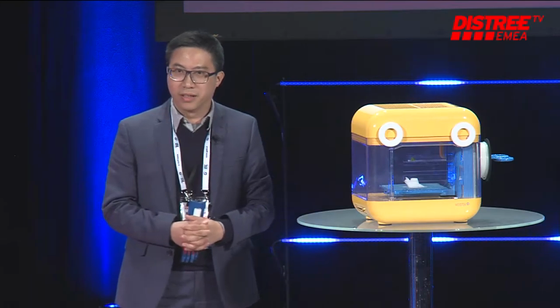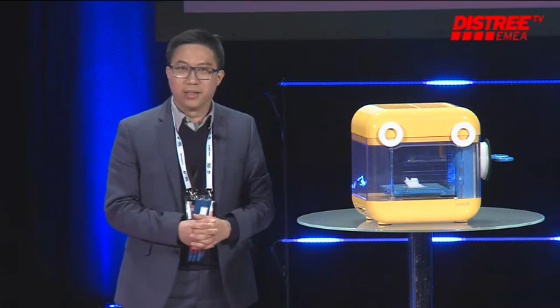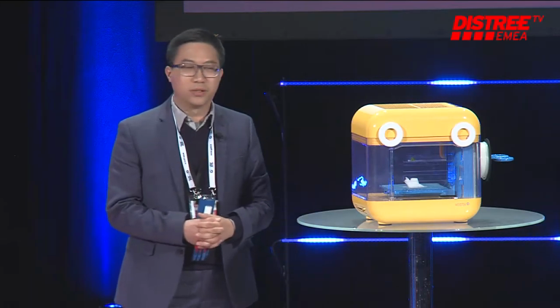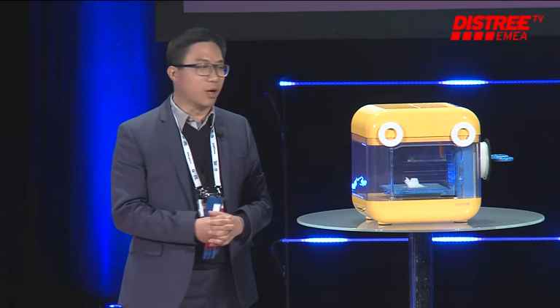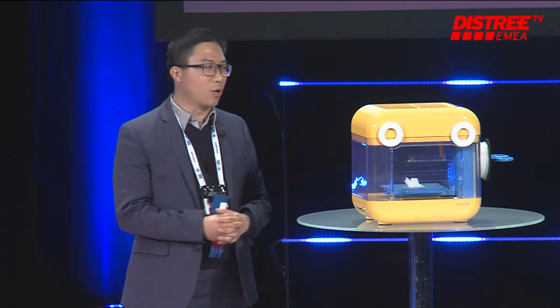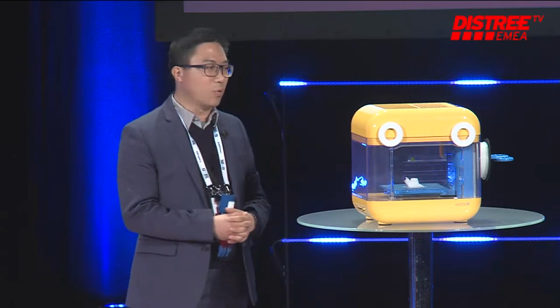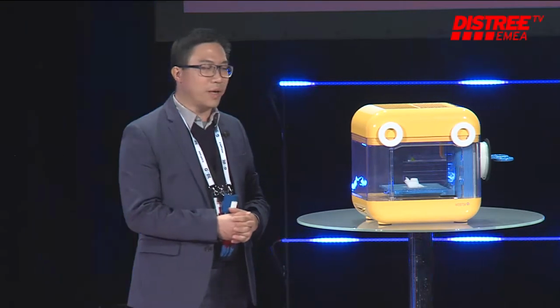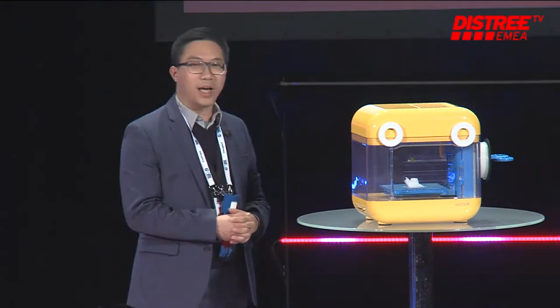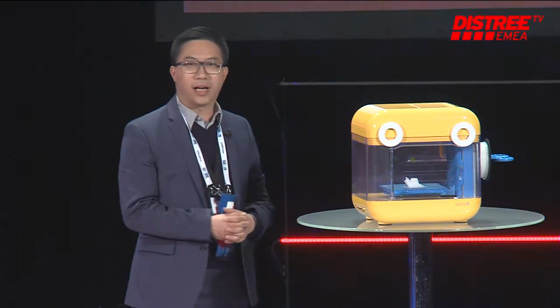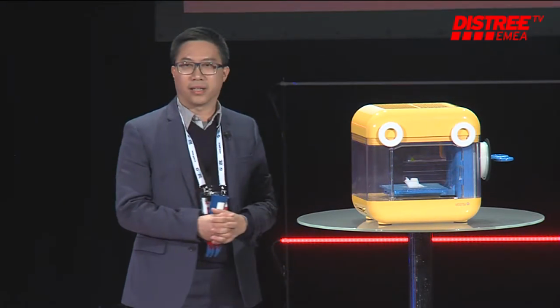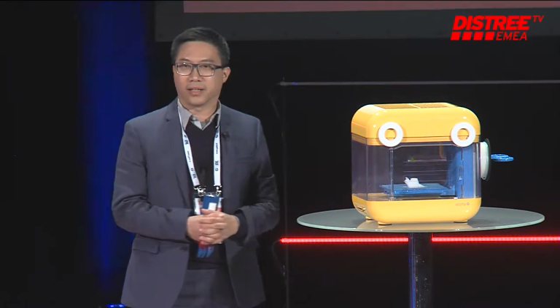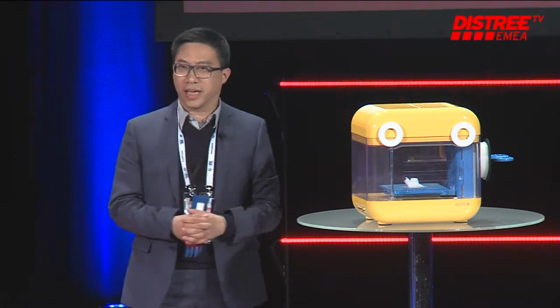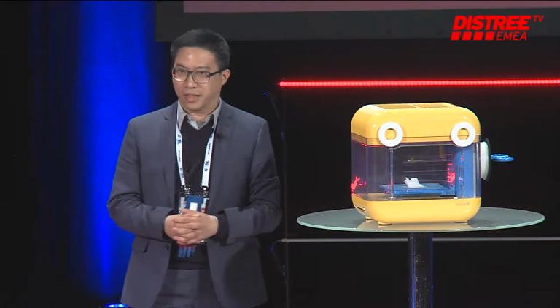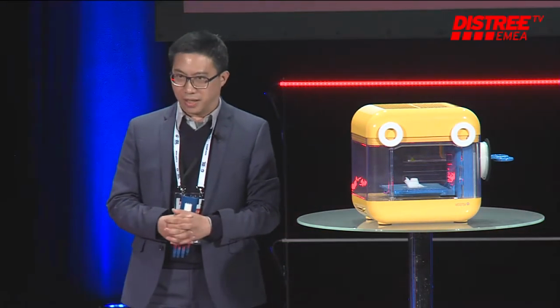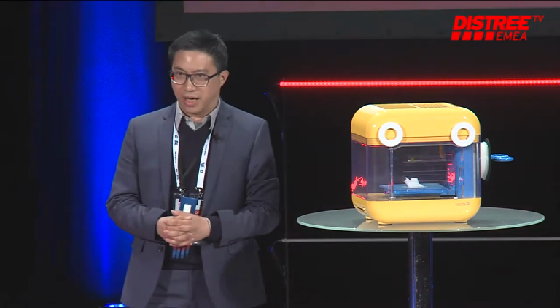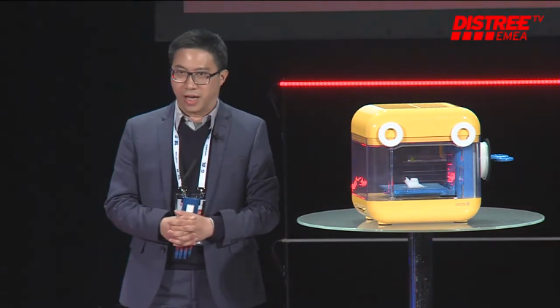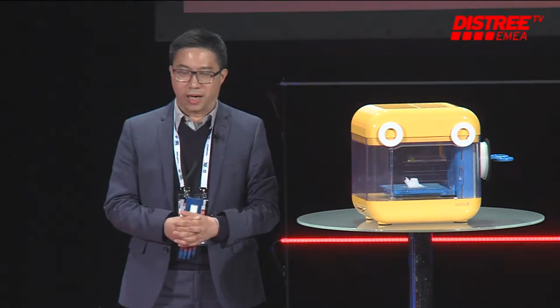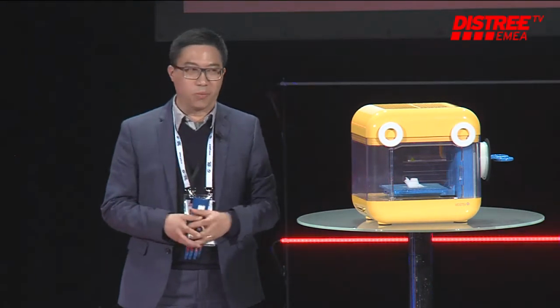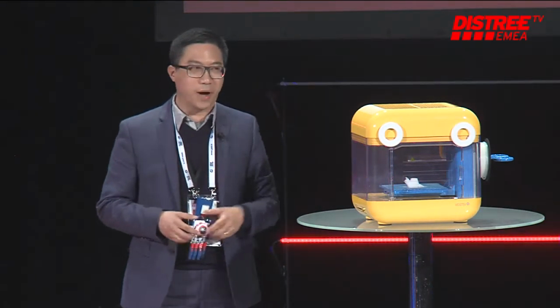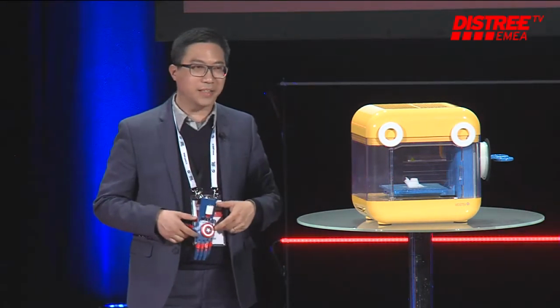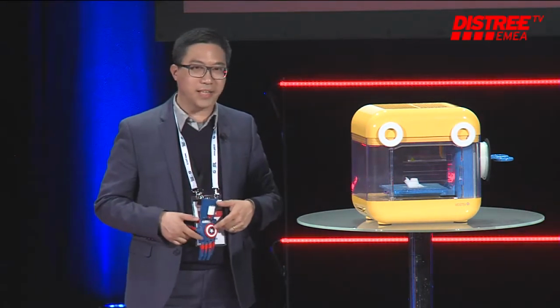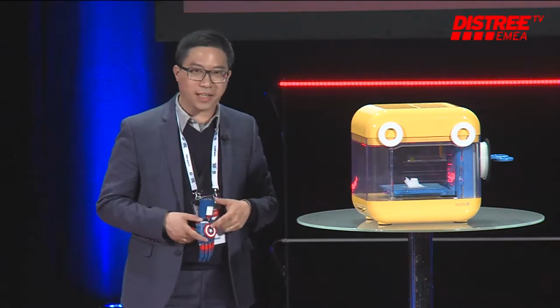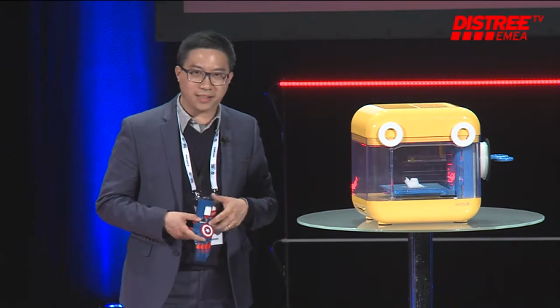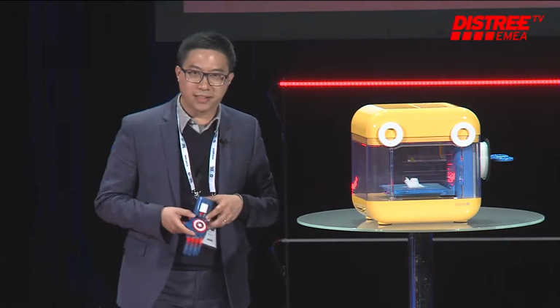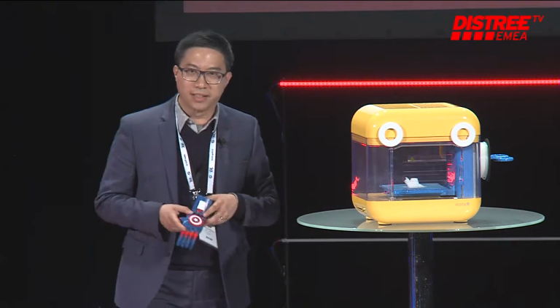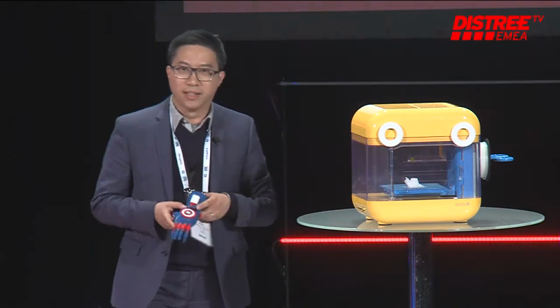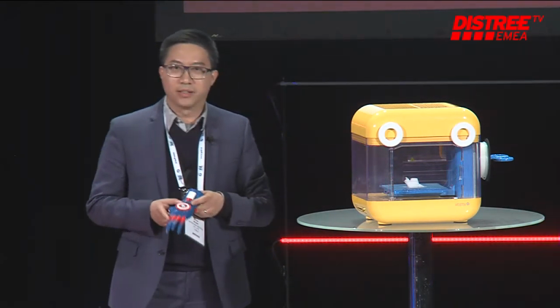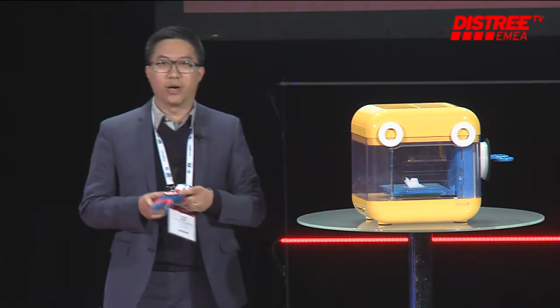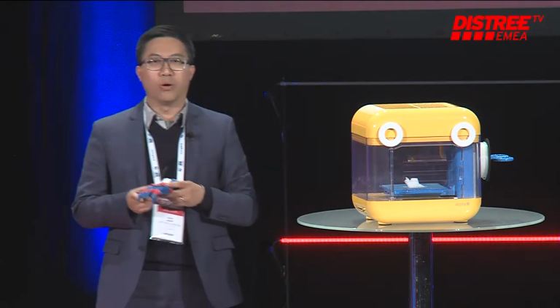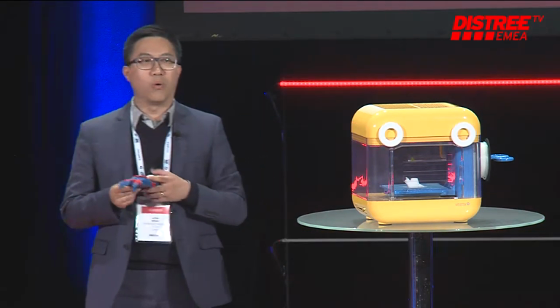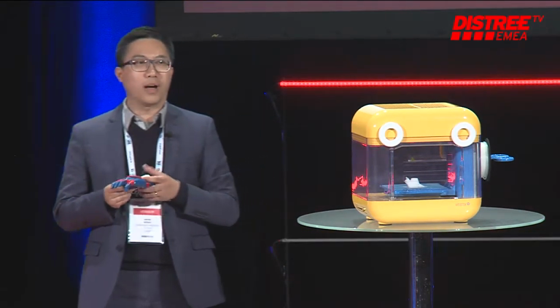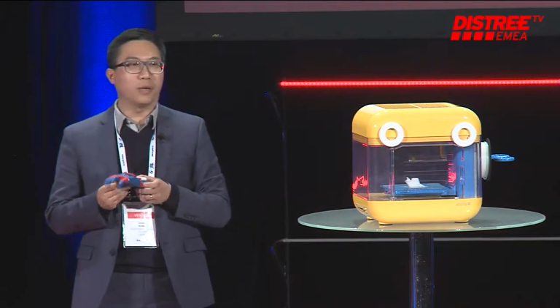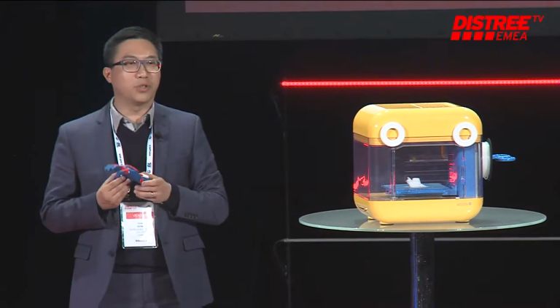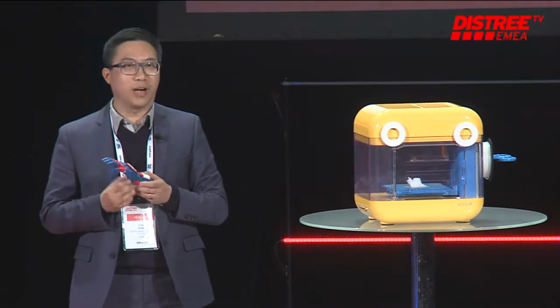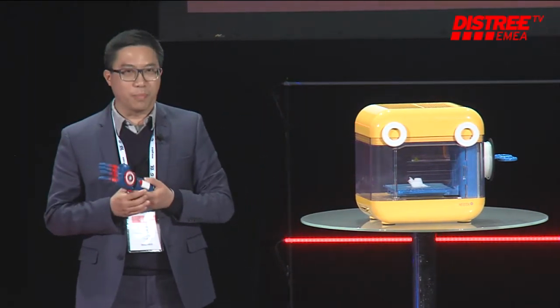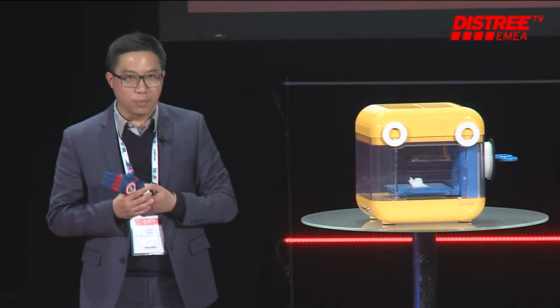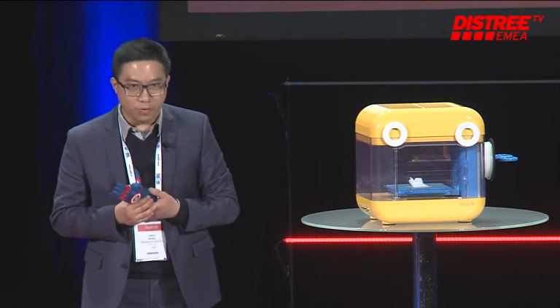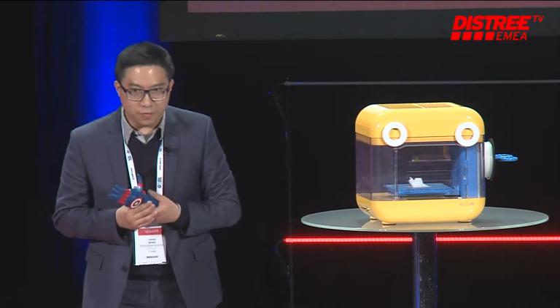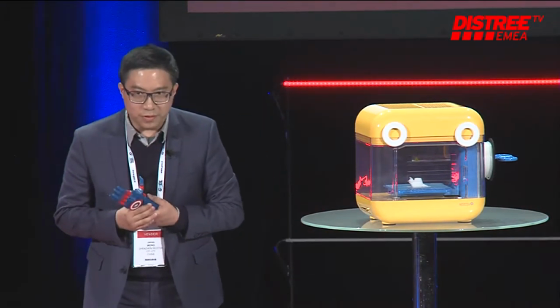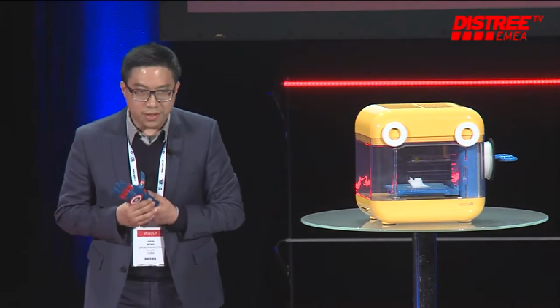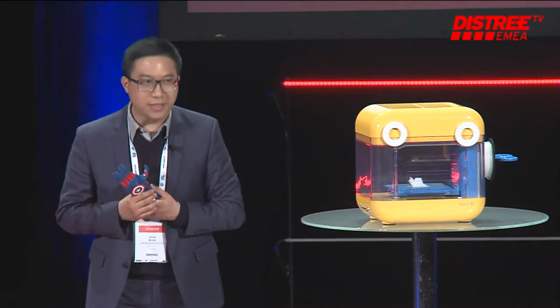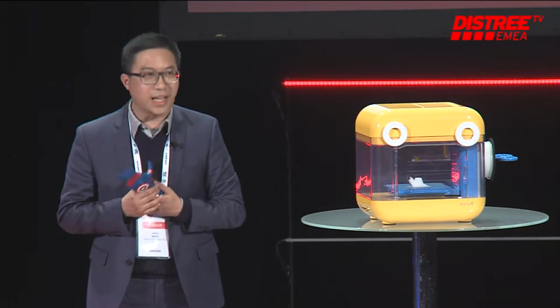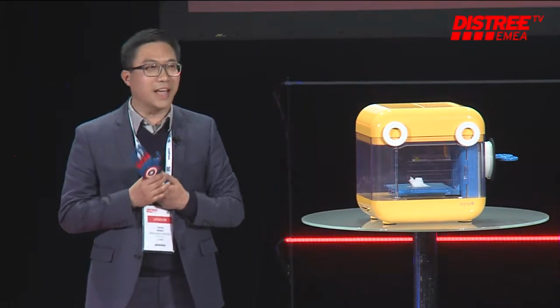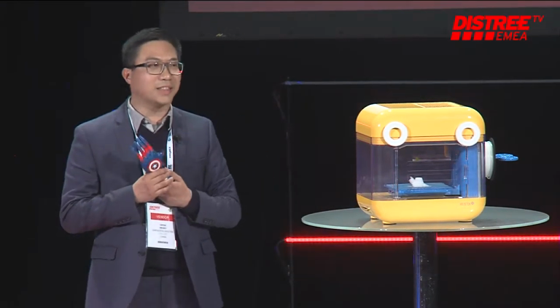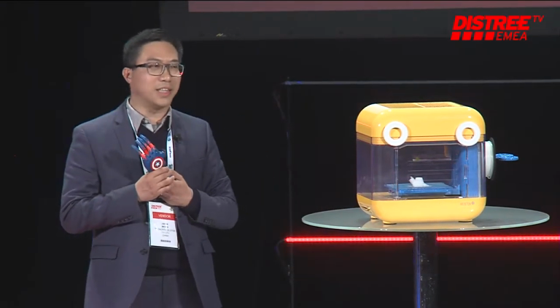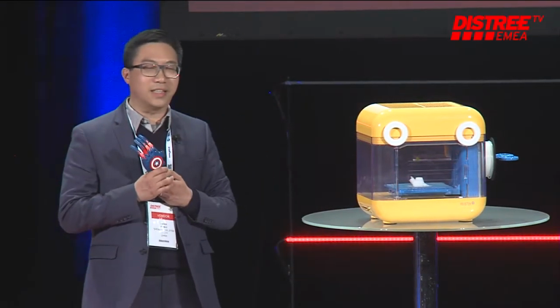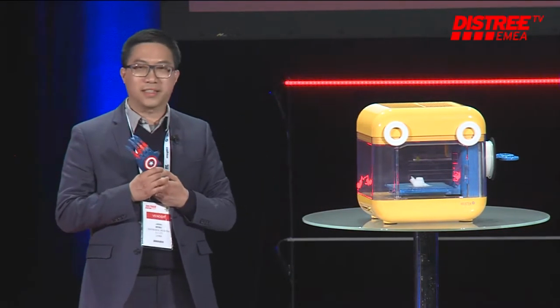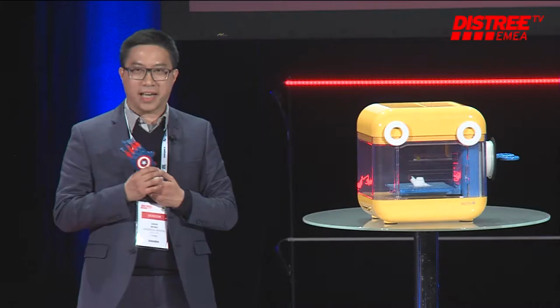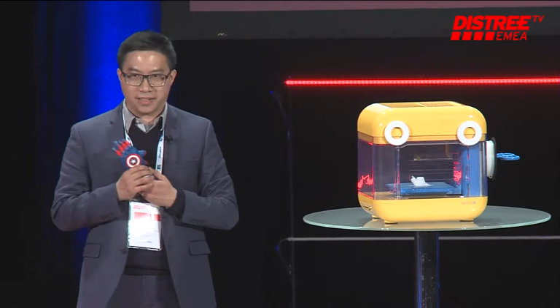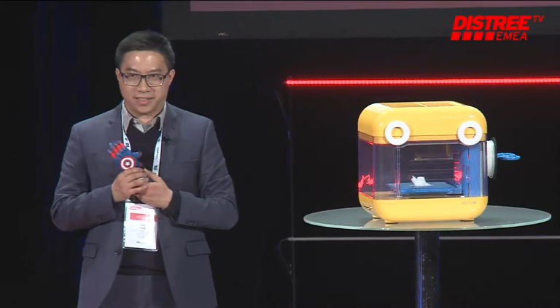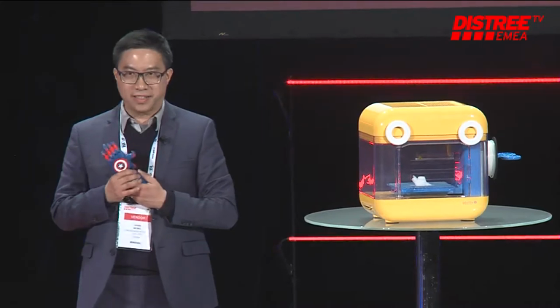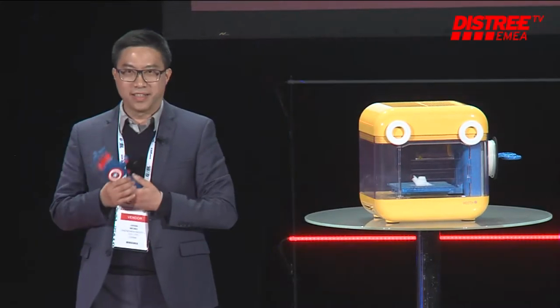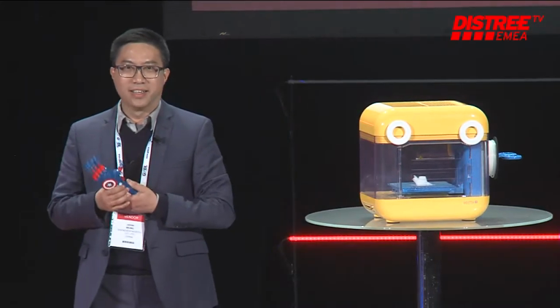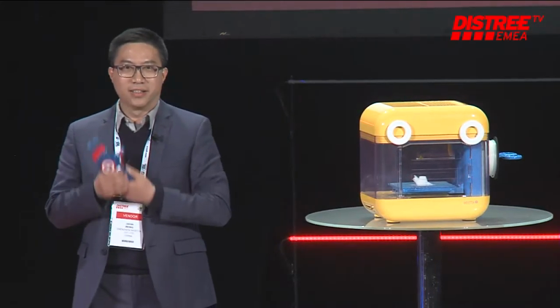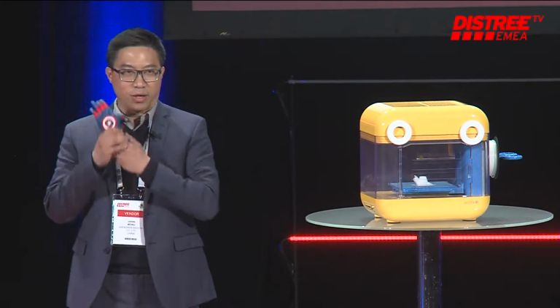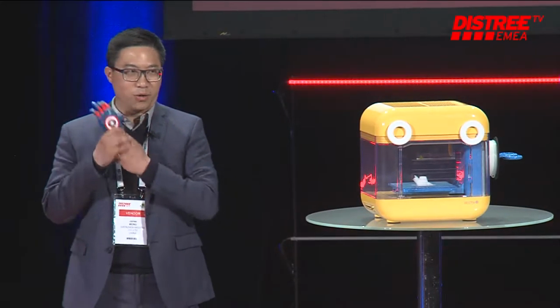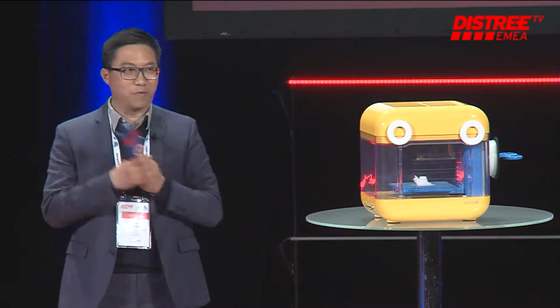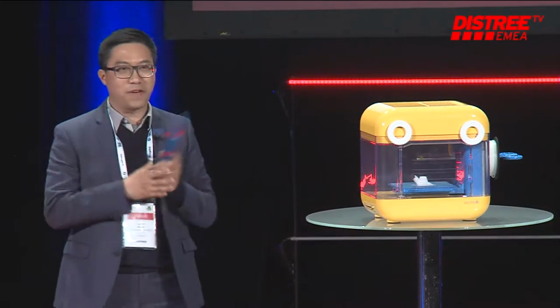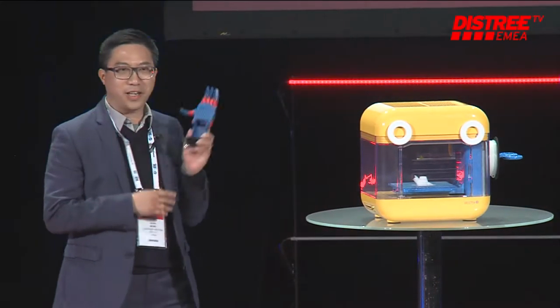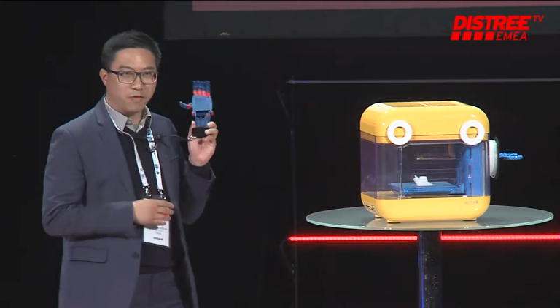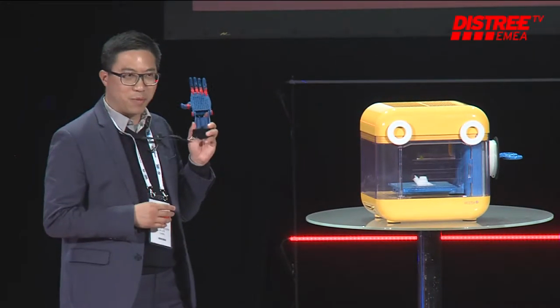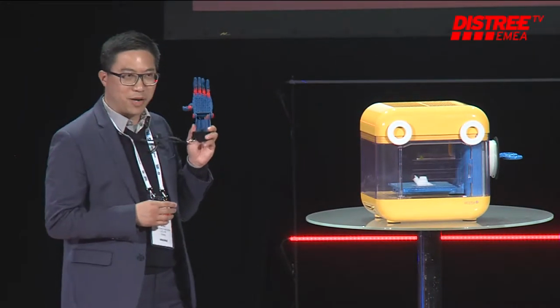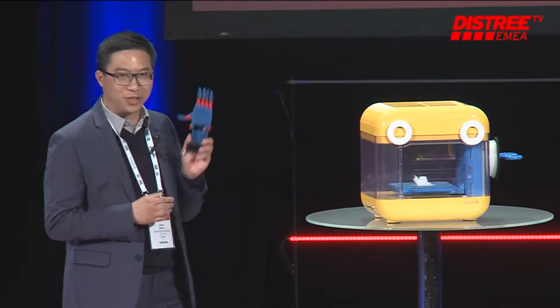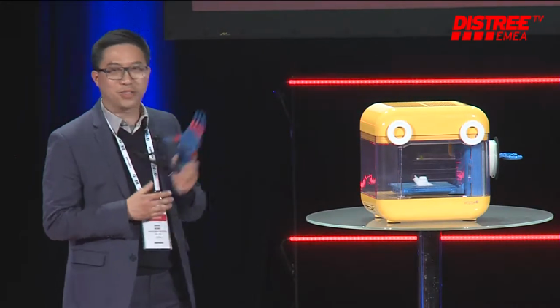So we are Kids Wisetech. Welcome to our booth — it's ST6. Thank you very much.